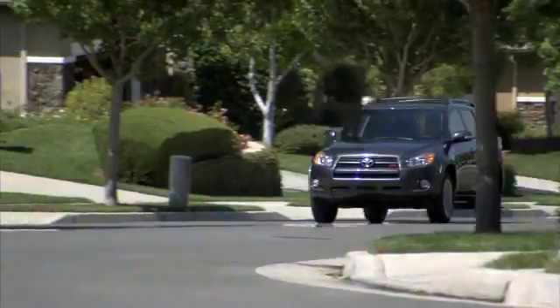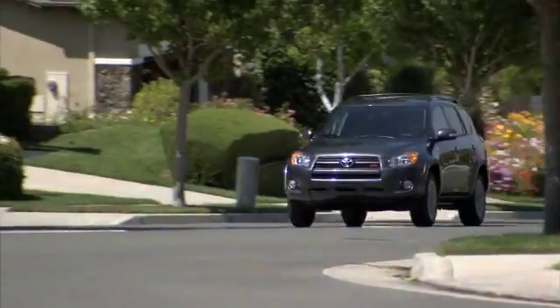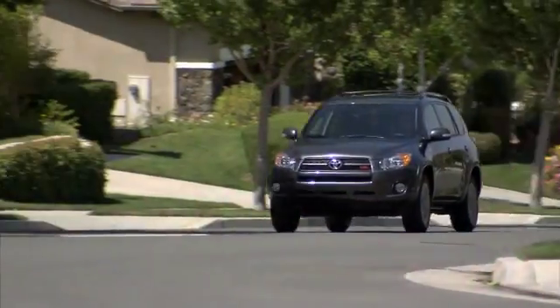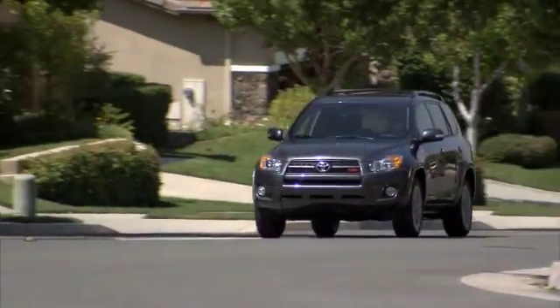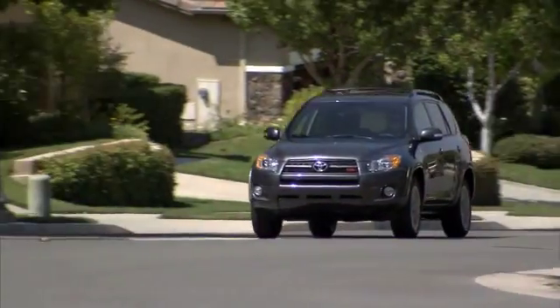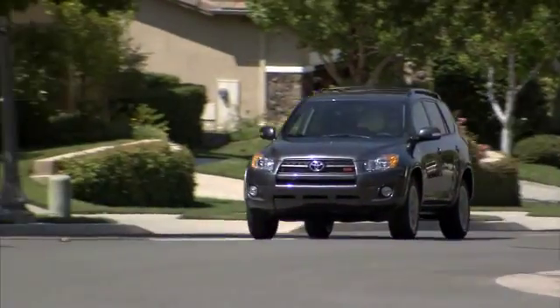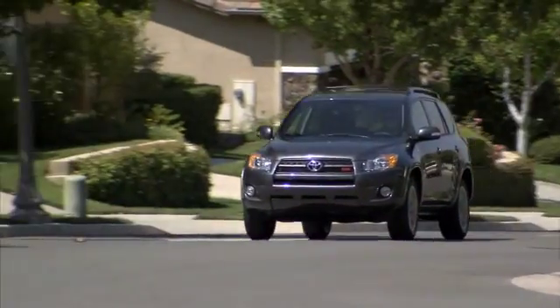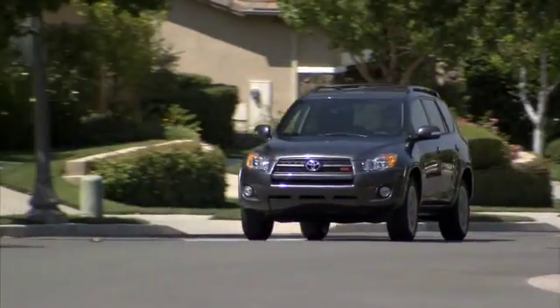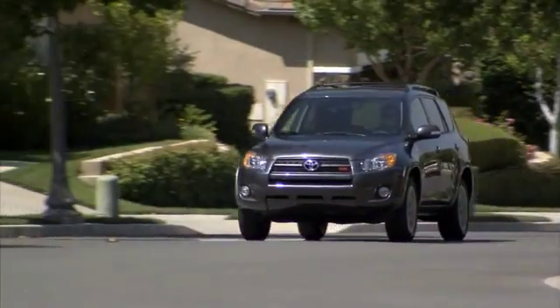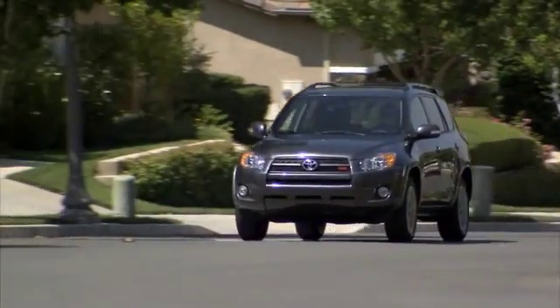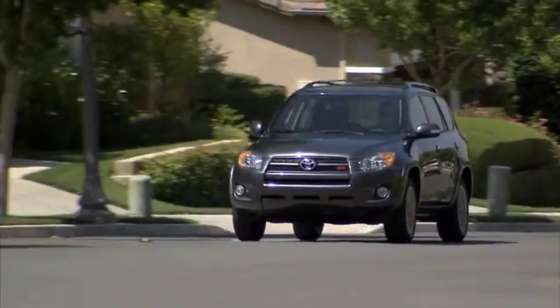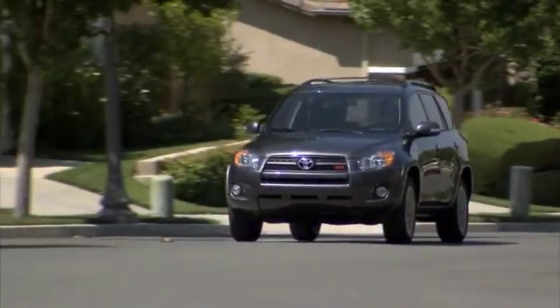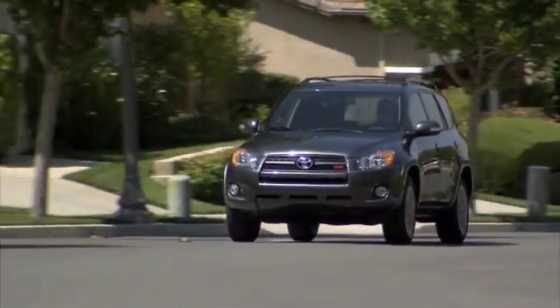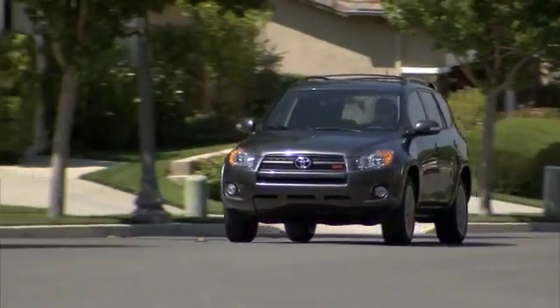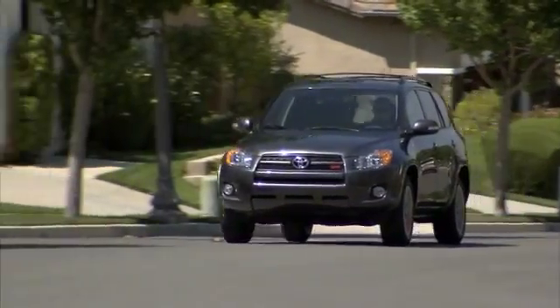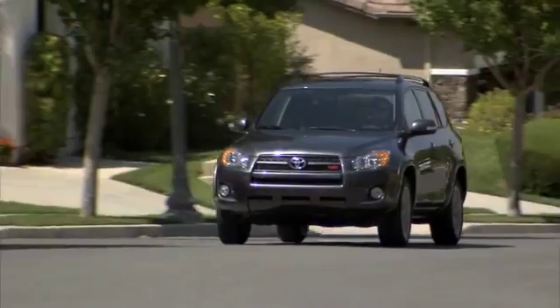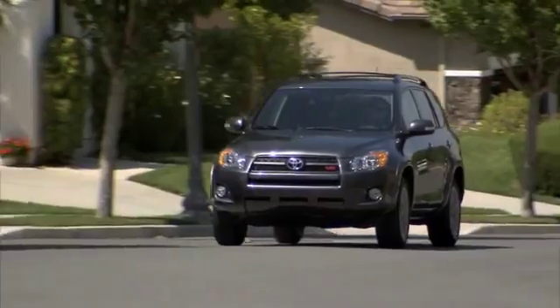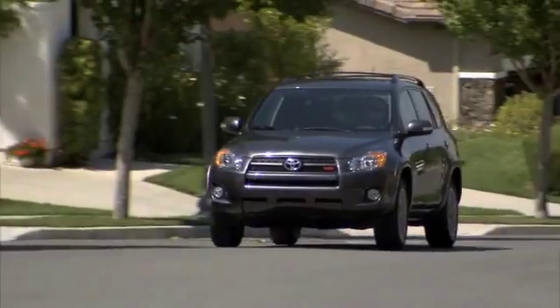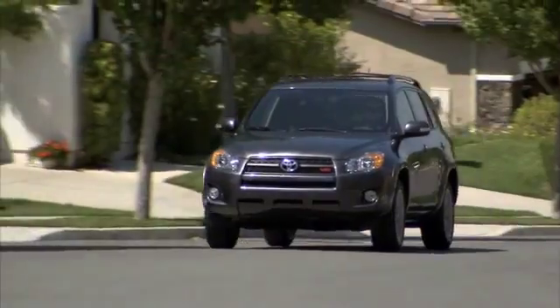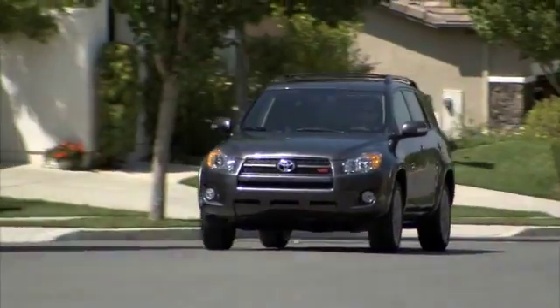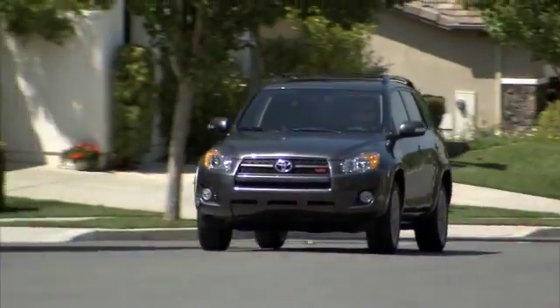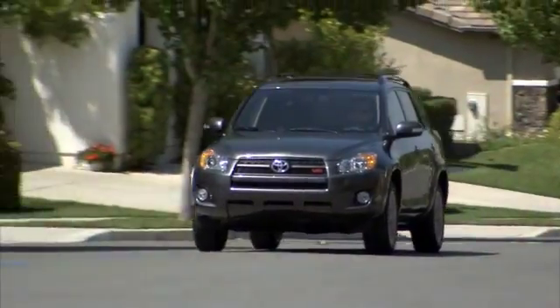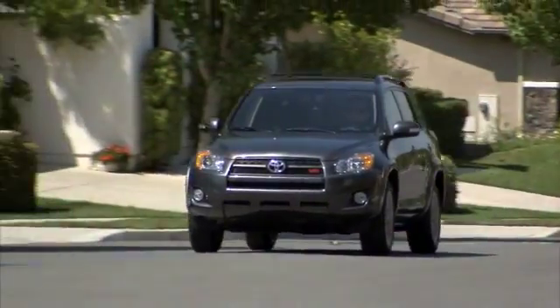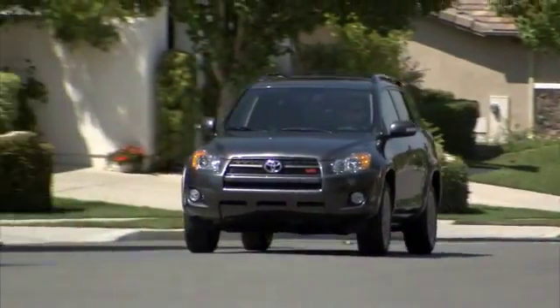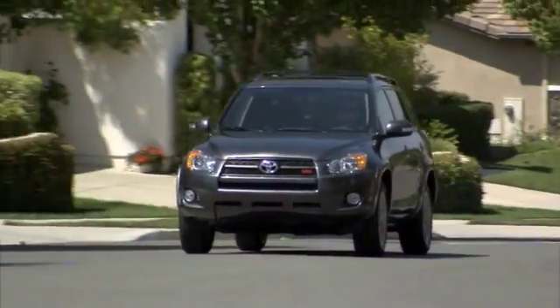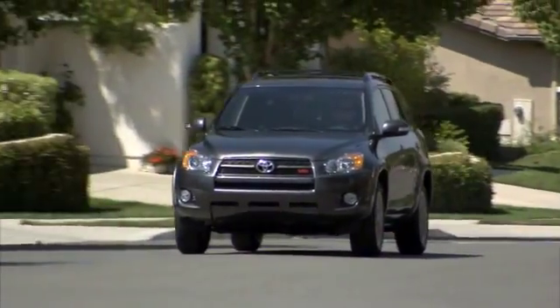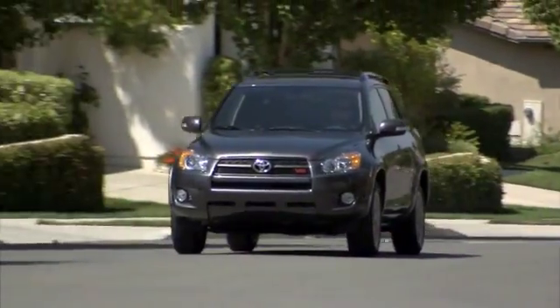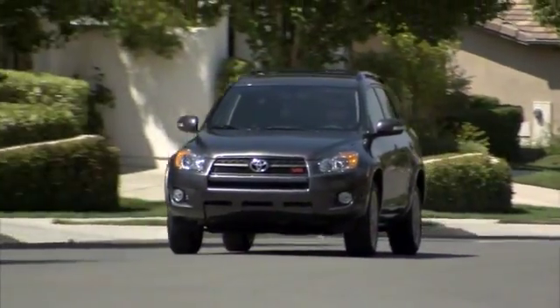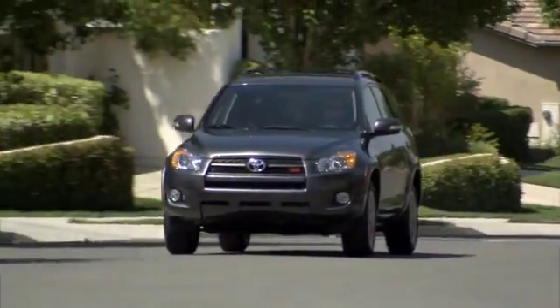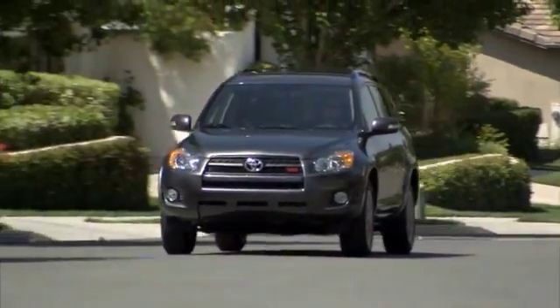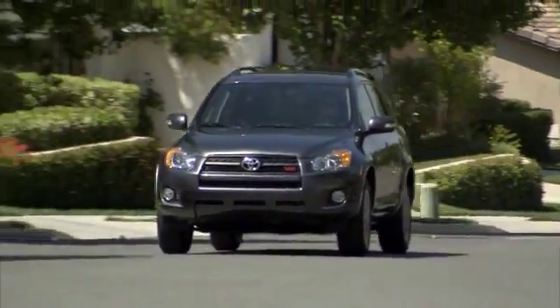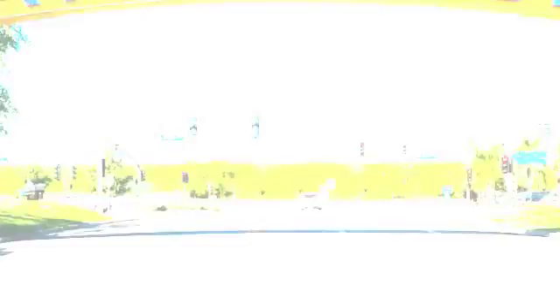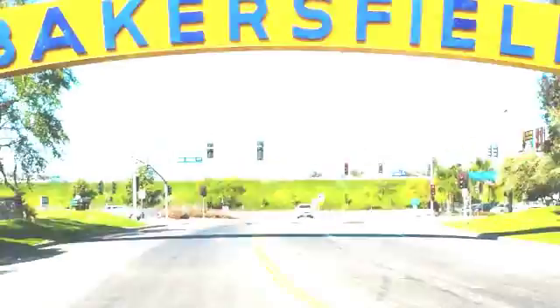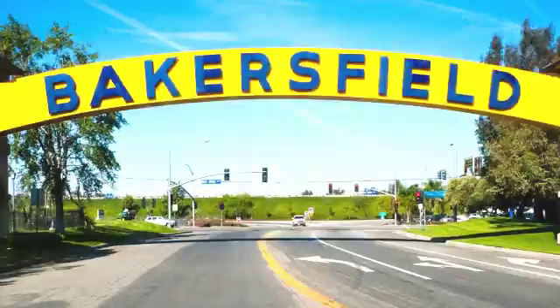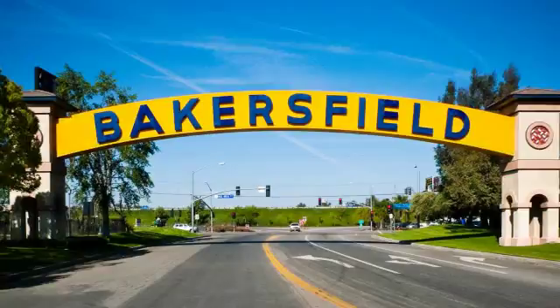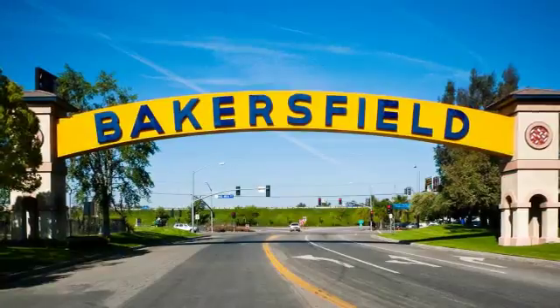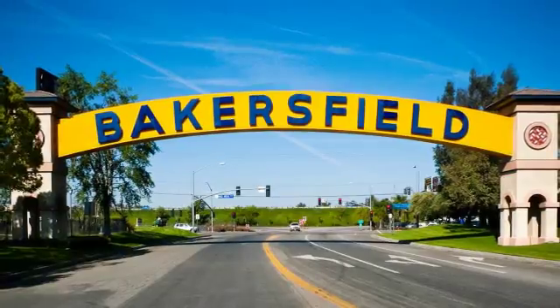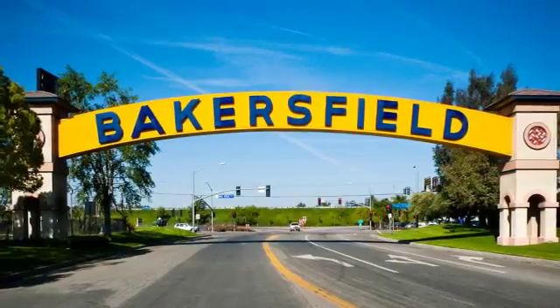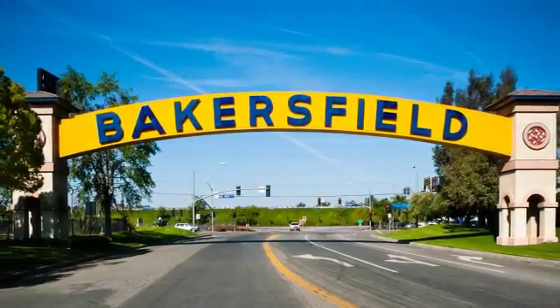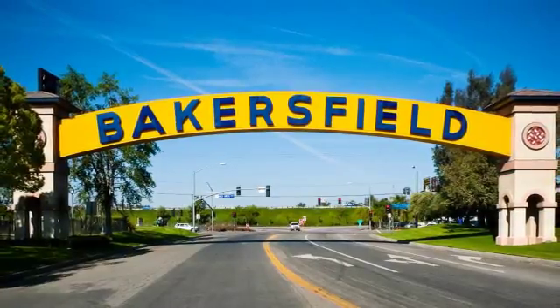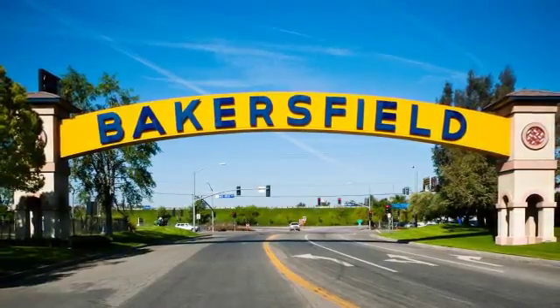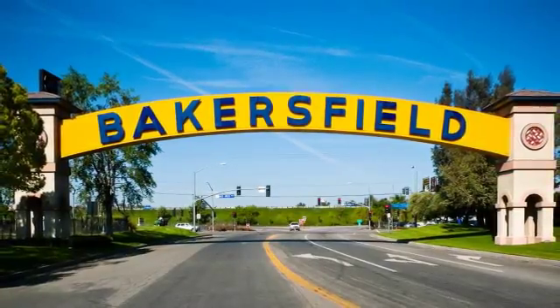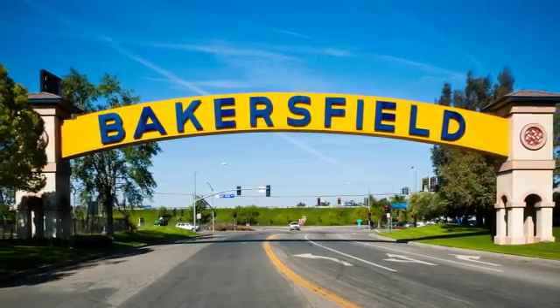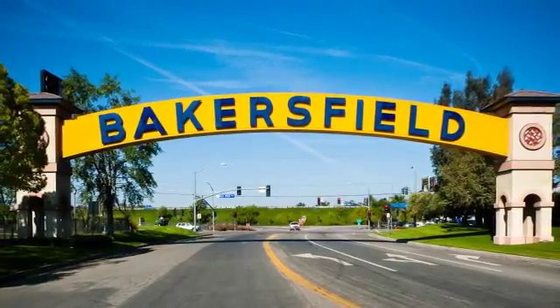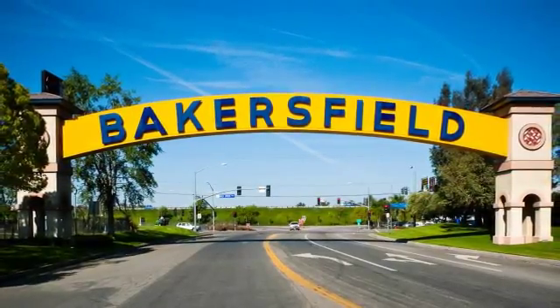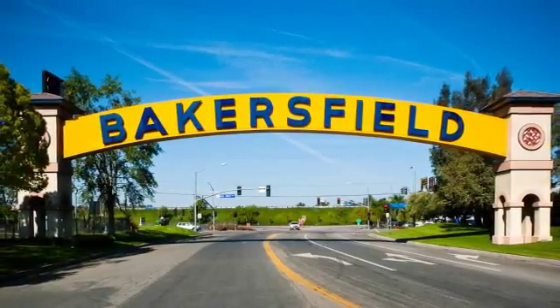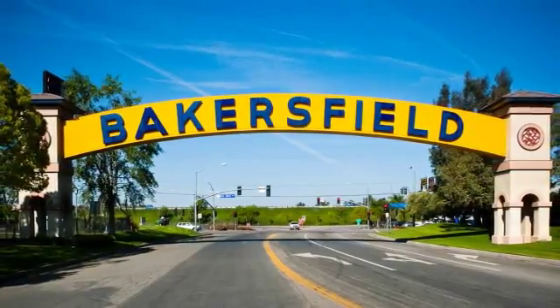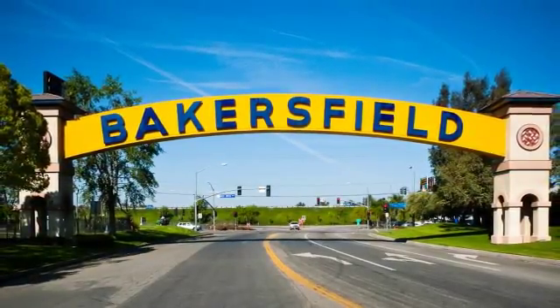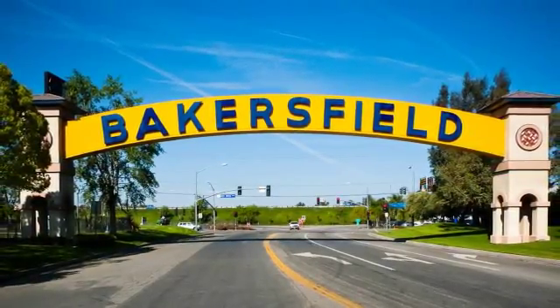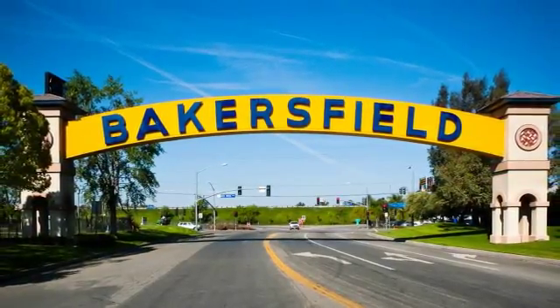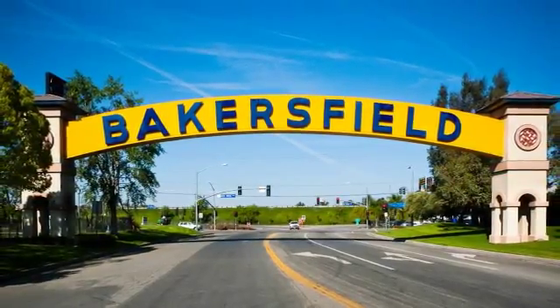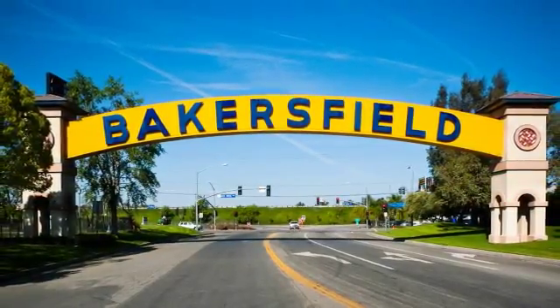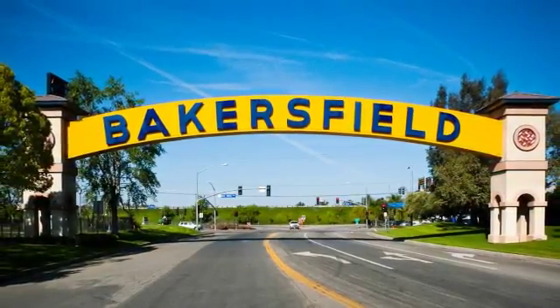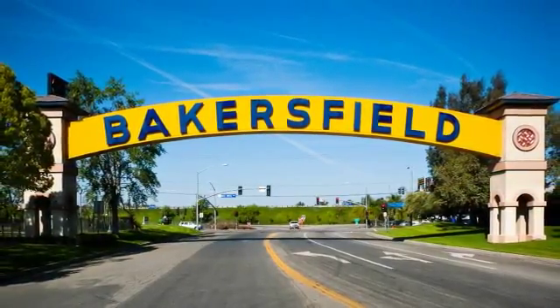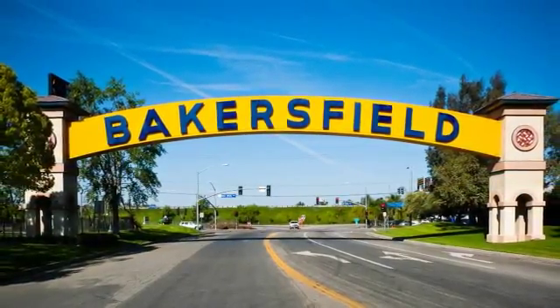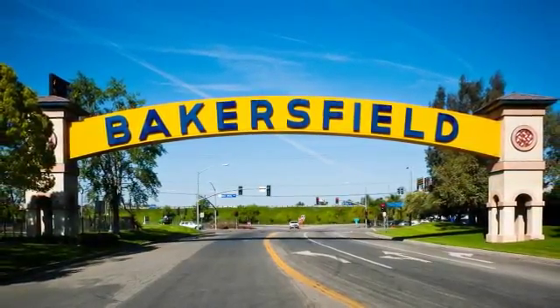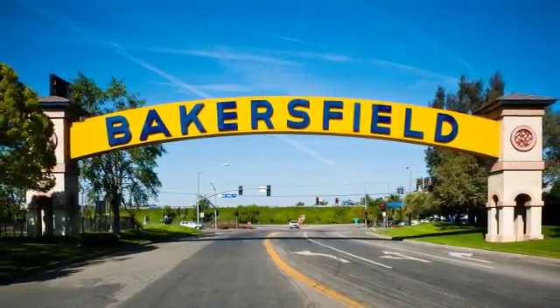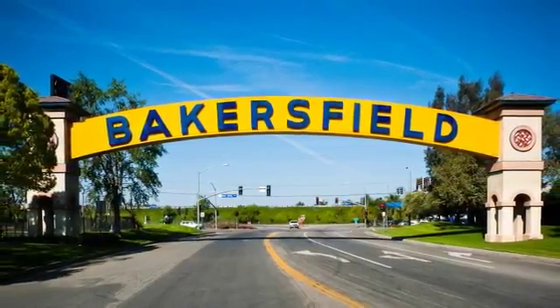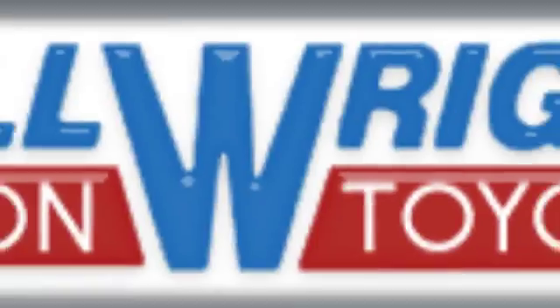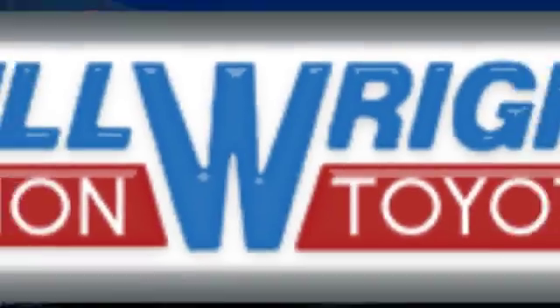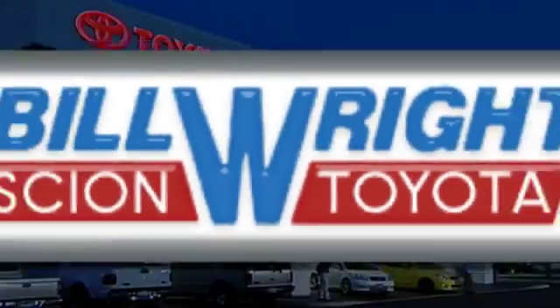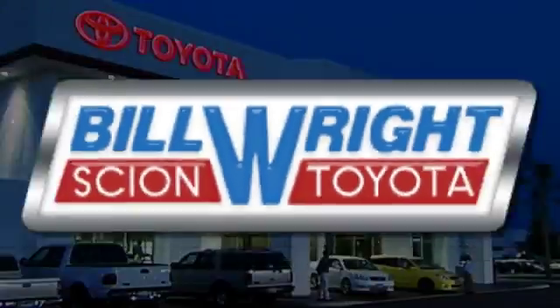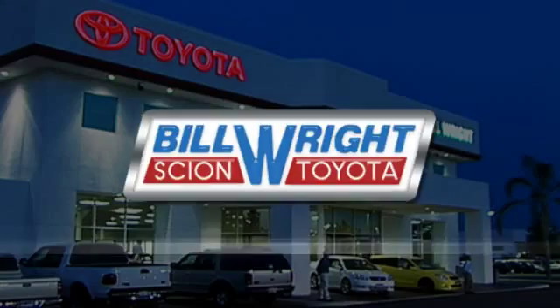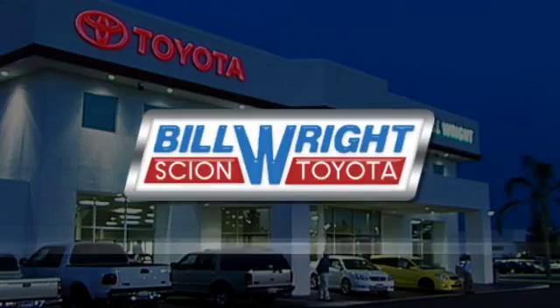Bill Wright Toyota has been serving Bakersfield for over 41 years. Here's another excellent used vehicle.